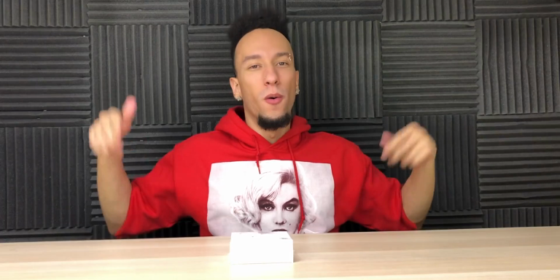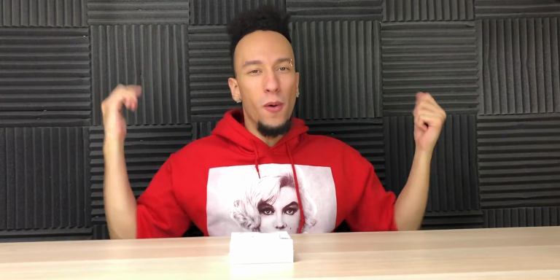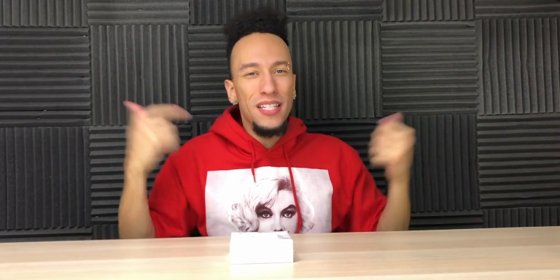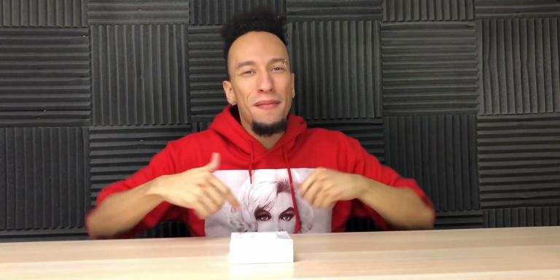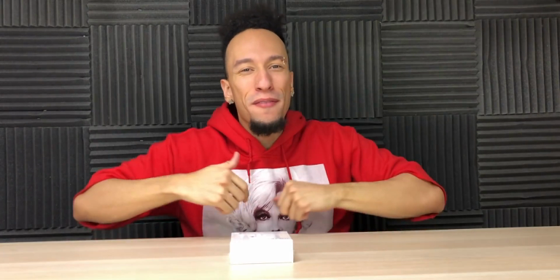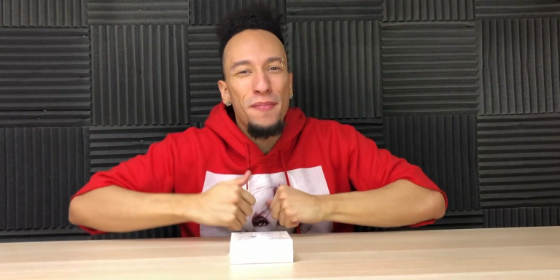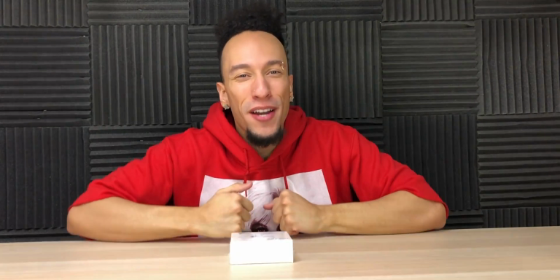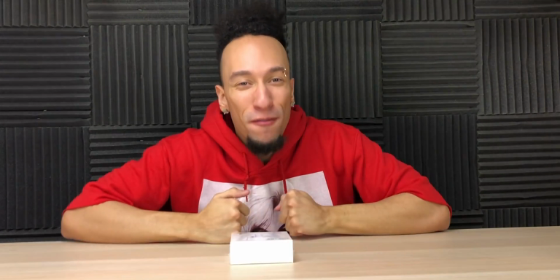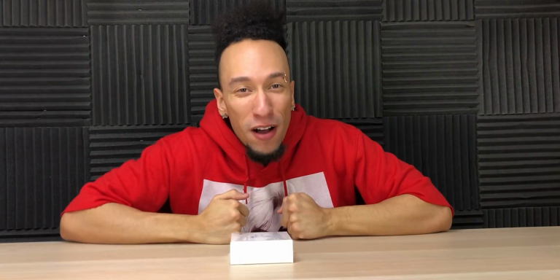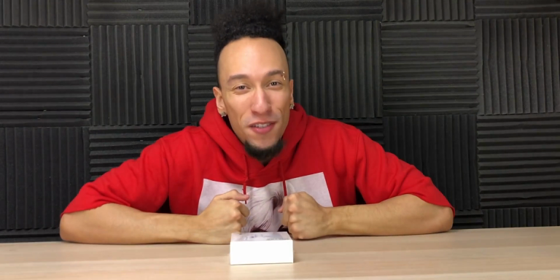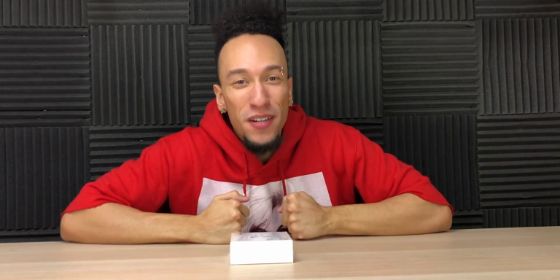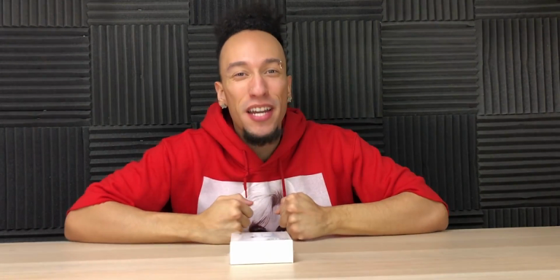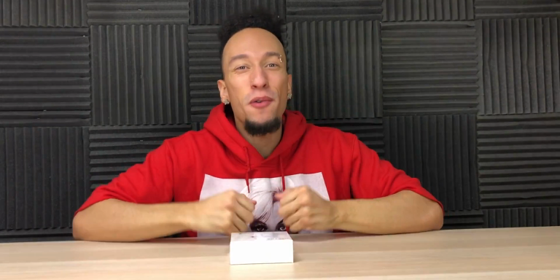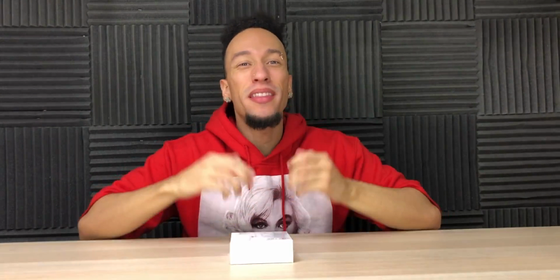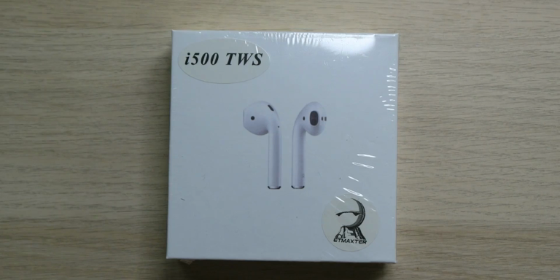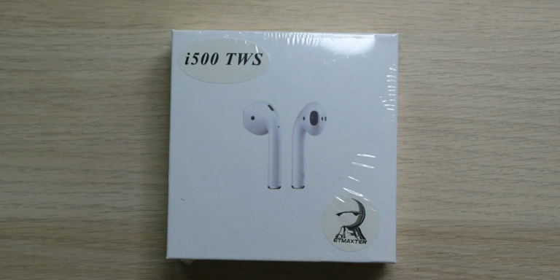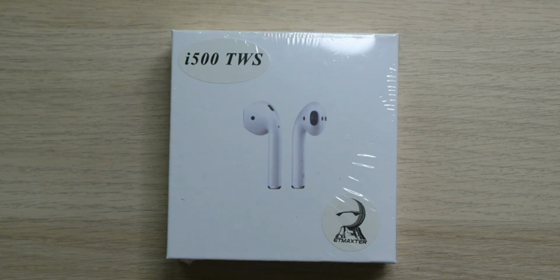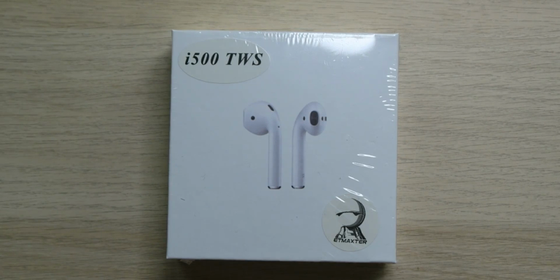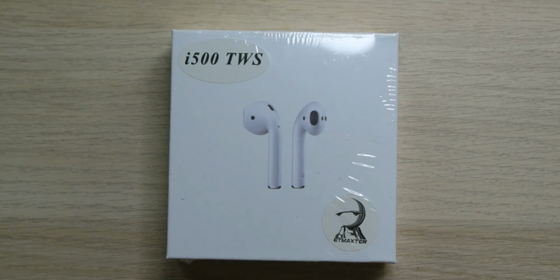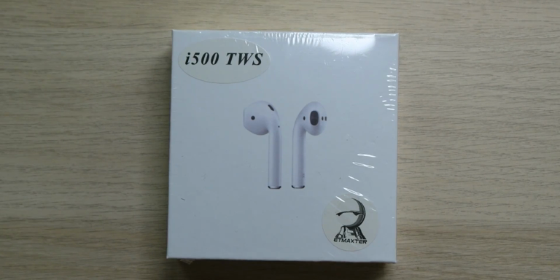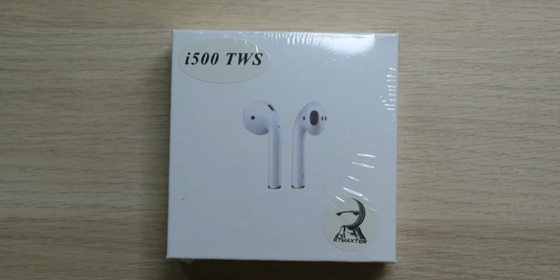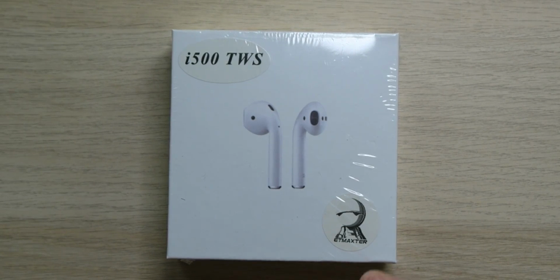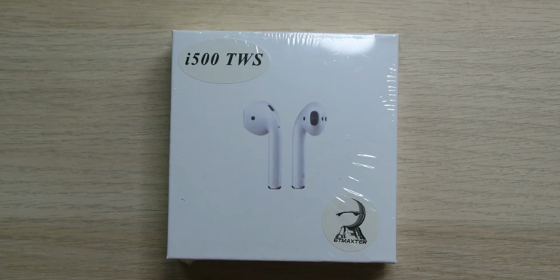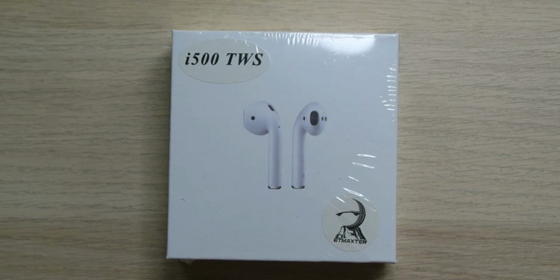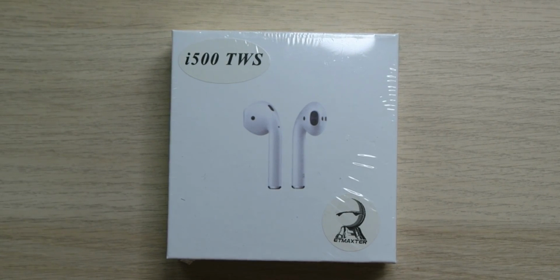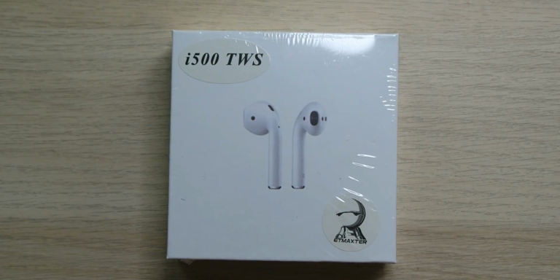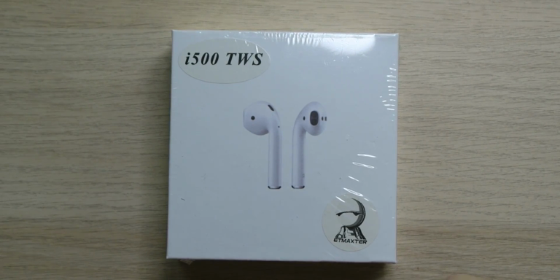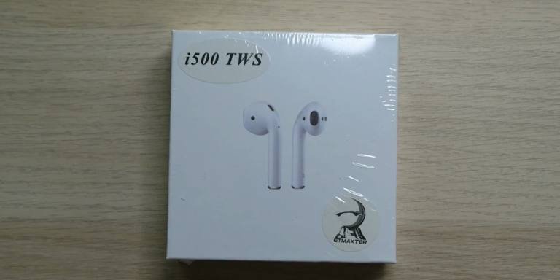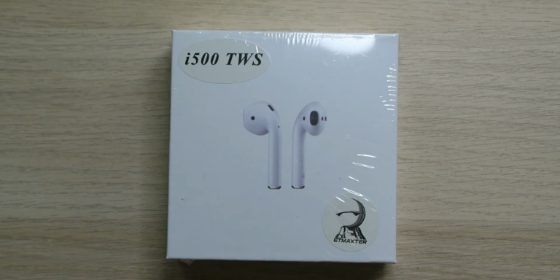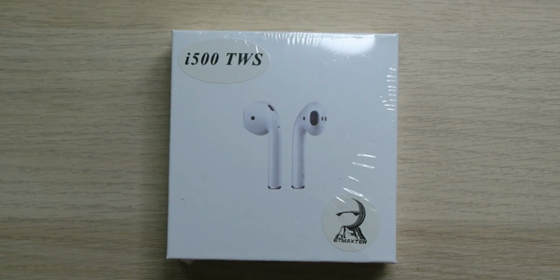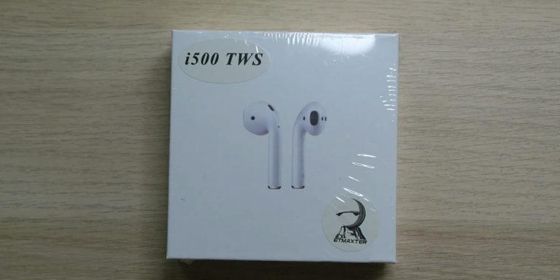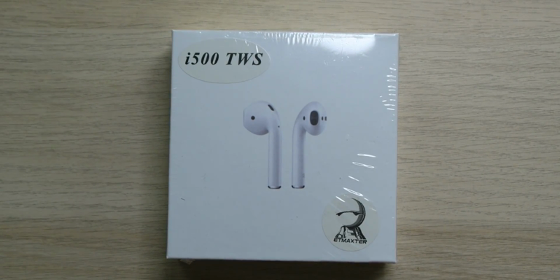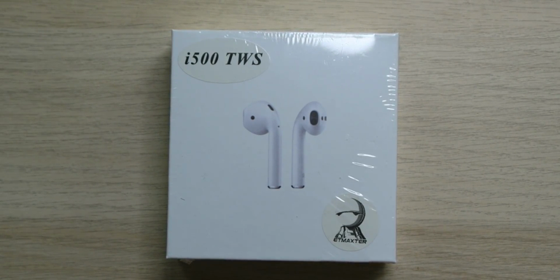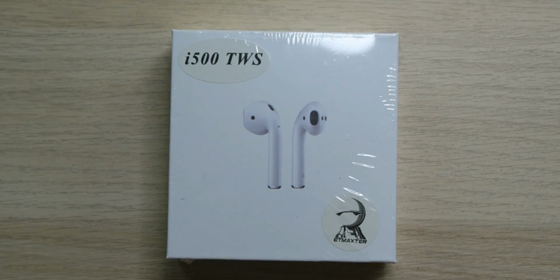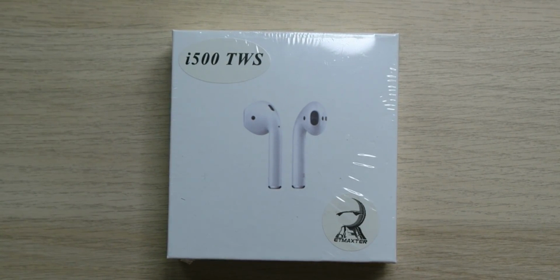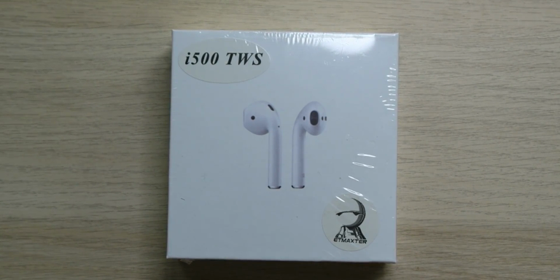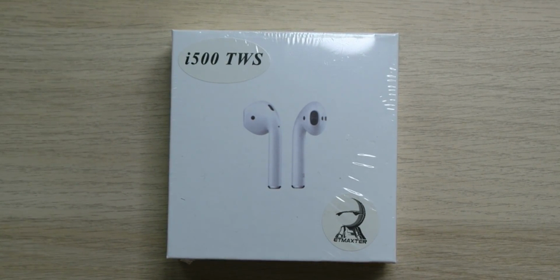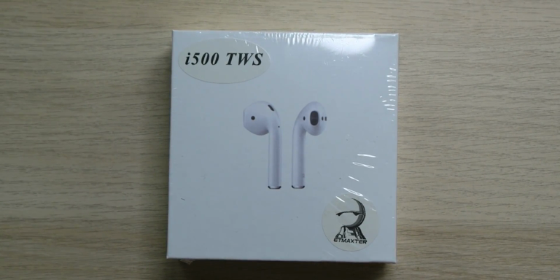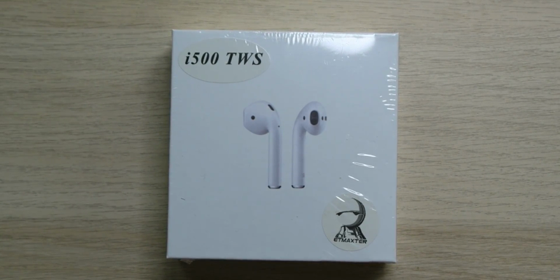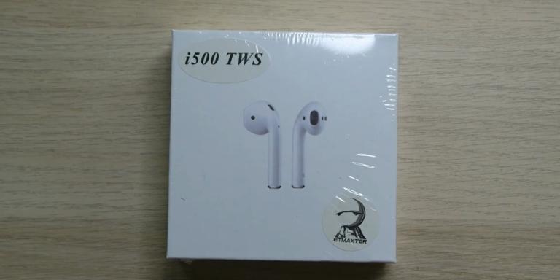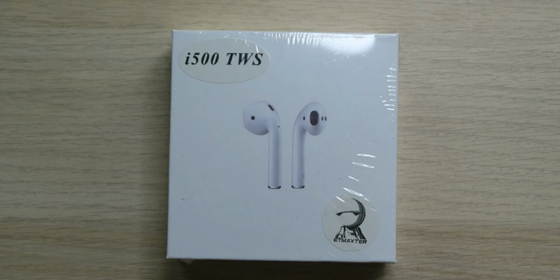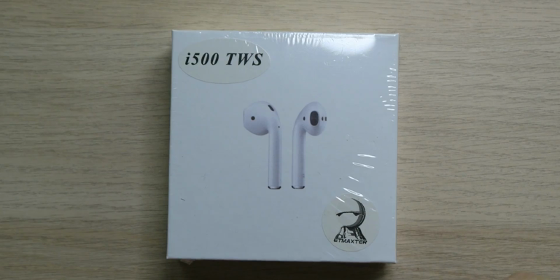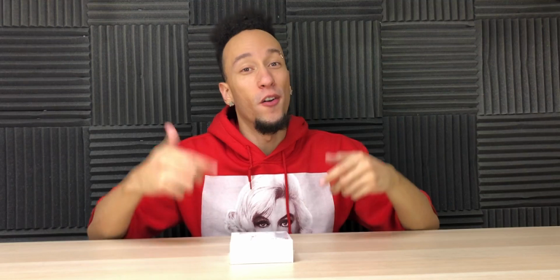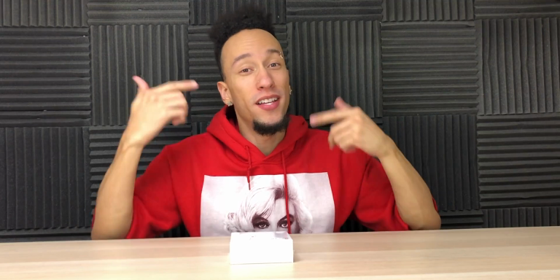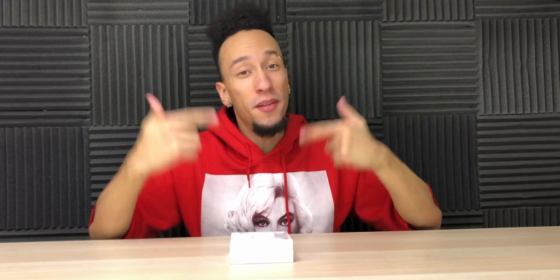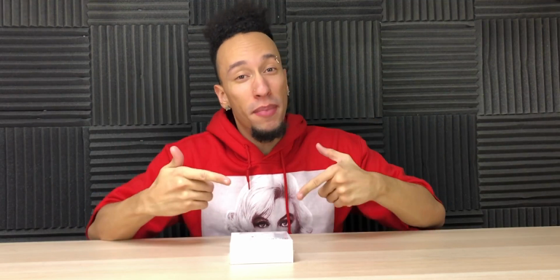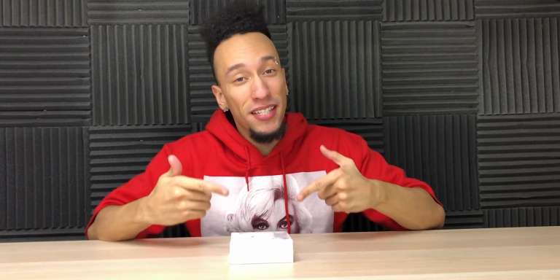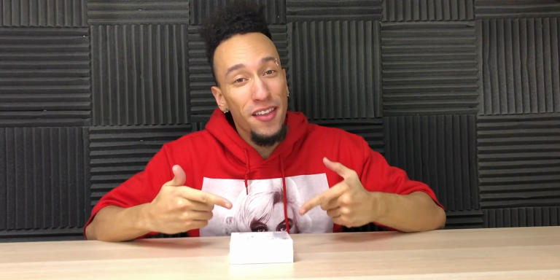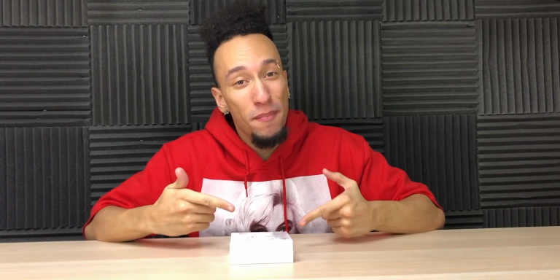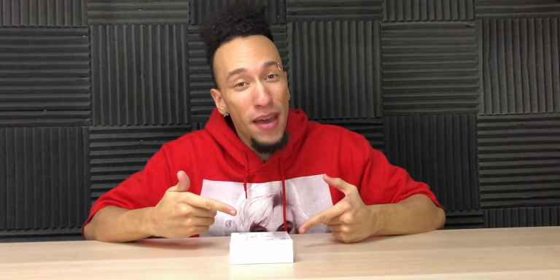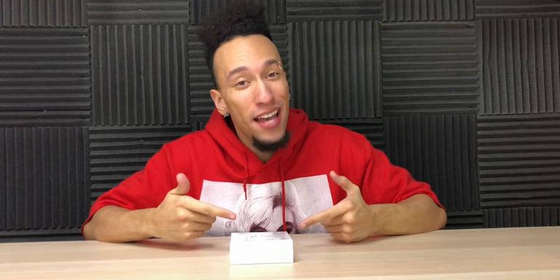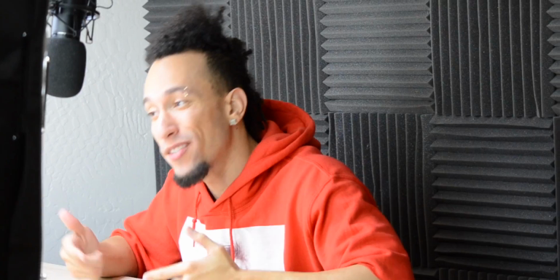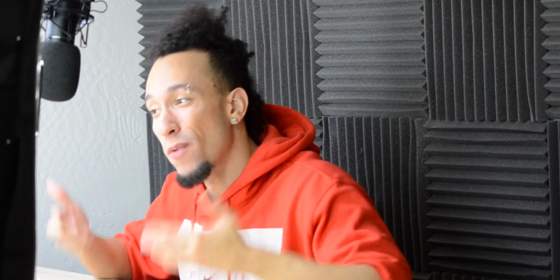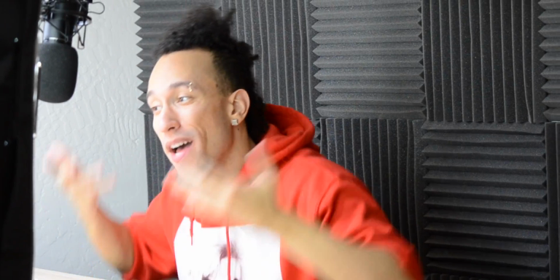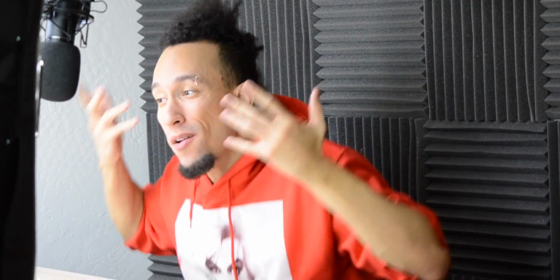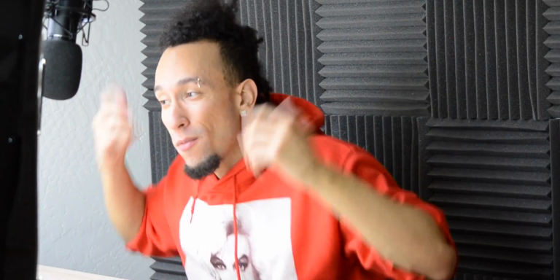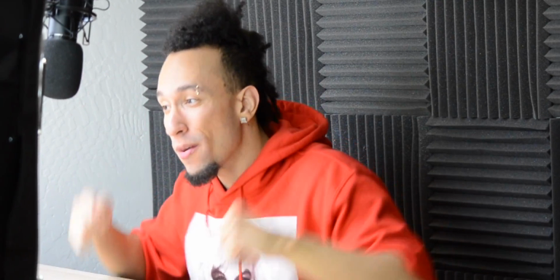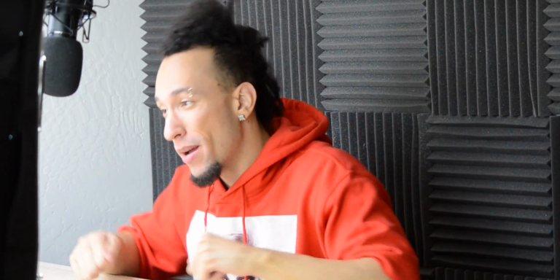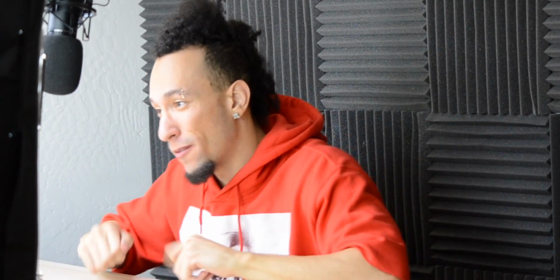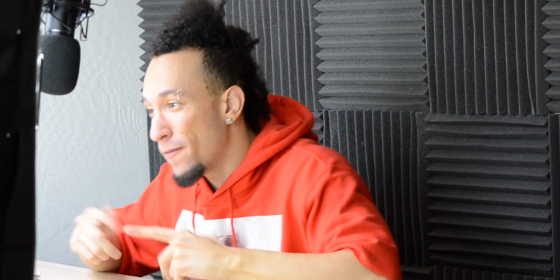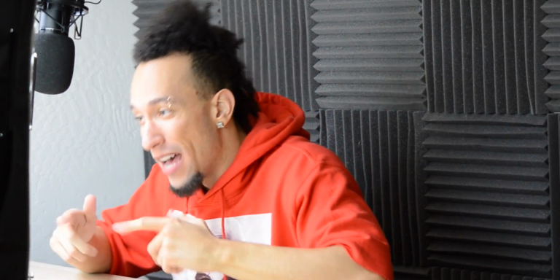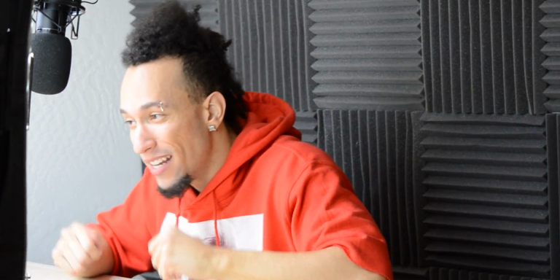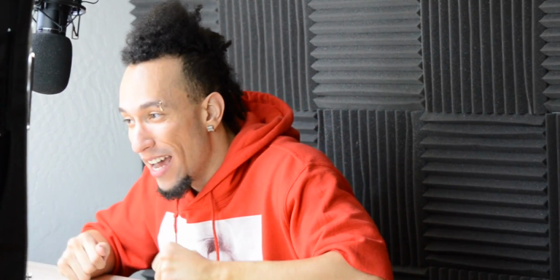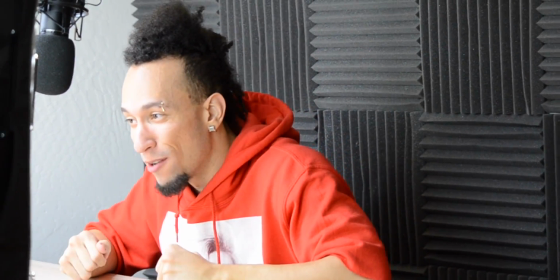What's up everybody, Rodrik here with the i500 TWS truly wireless AirPods. Are these the best of the best? We're about to find out.